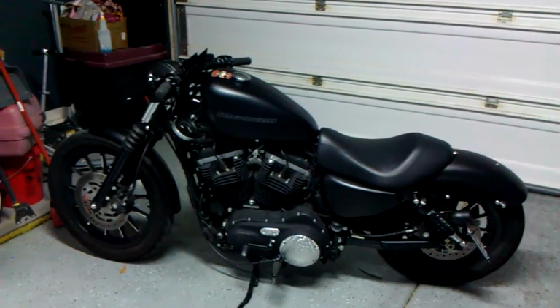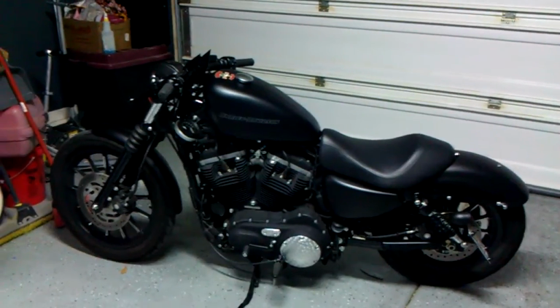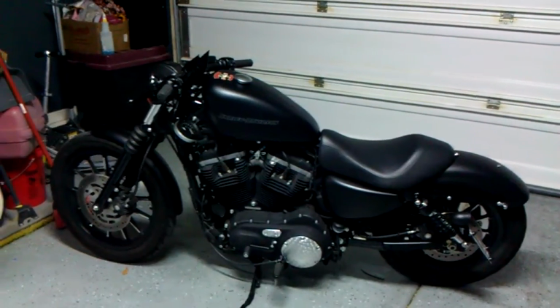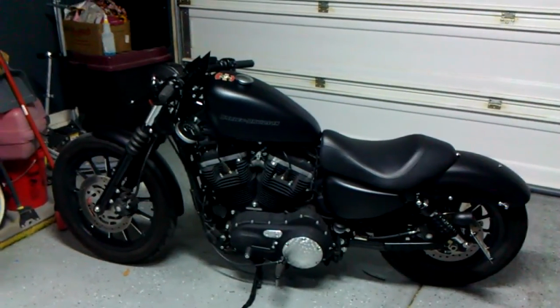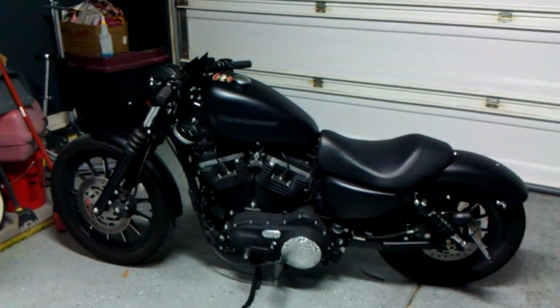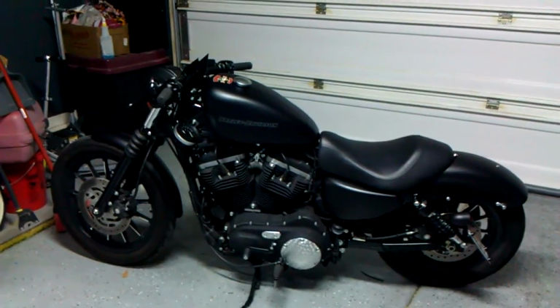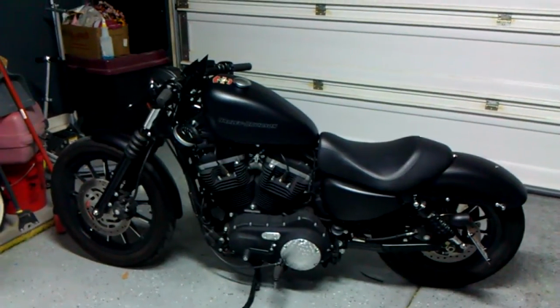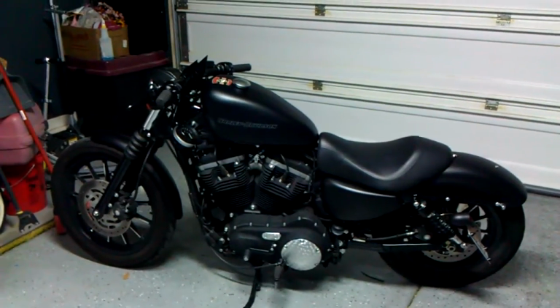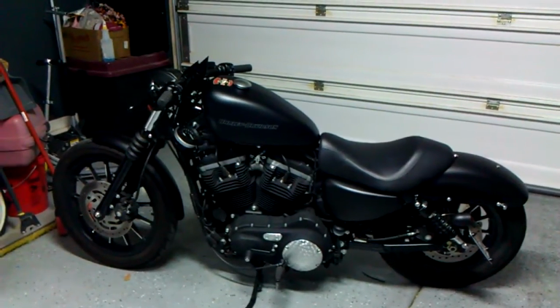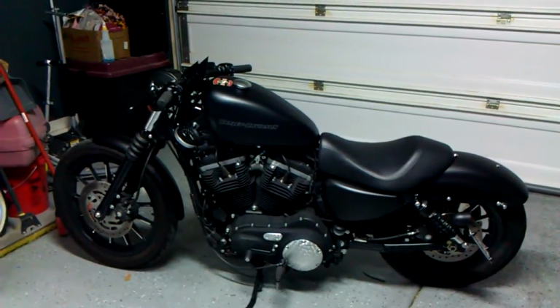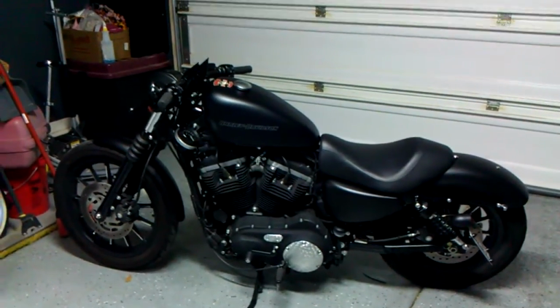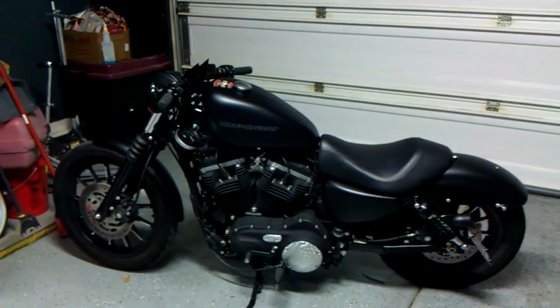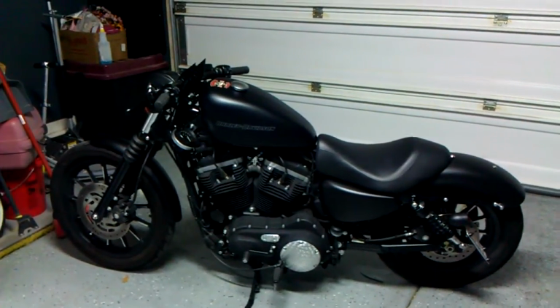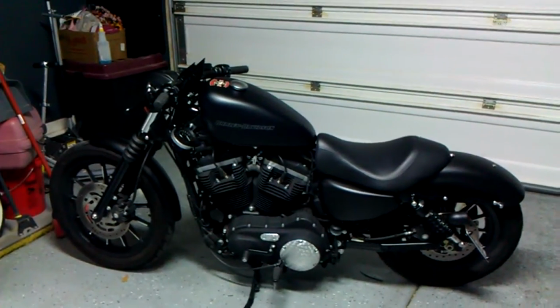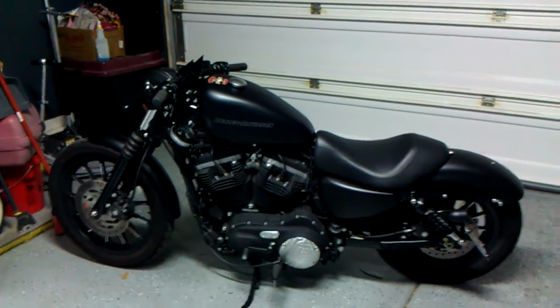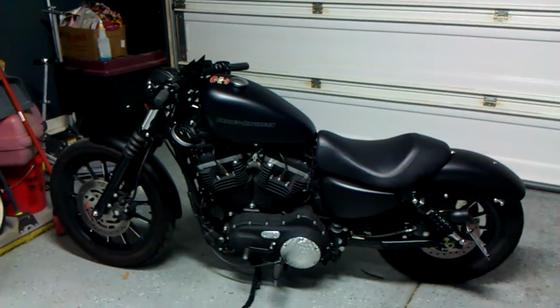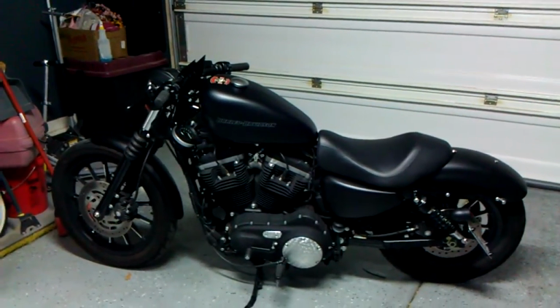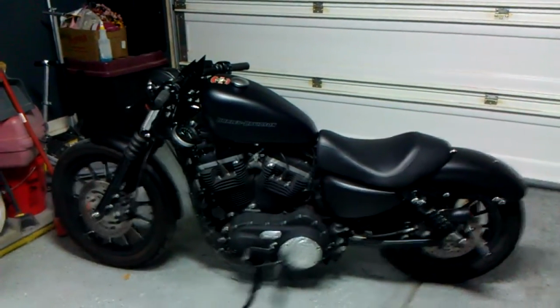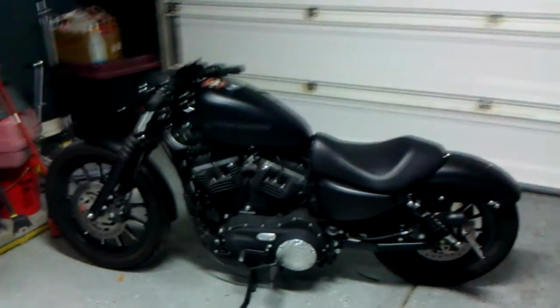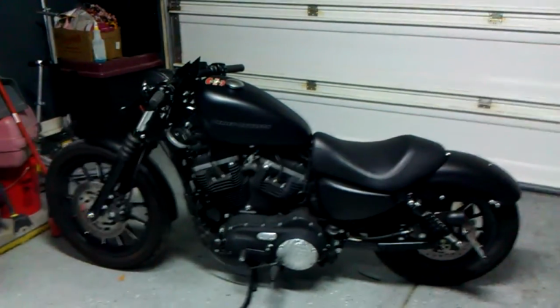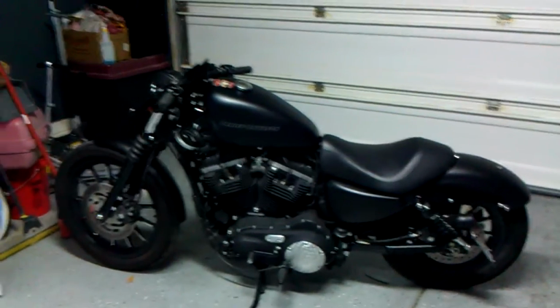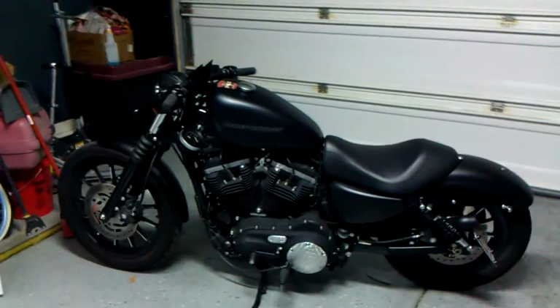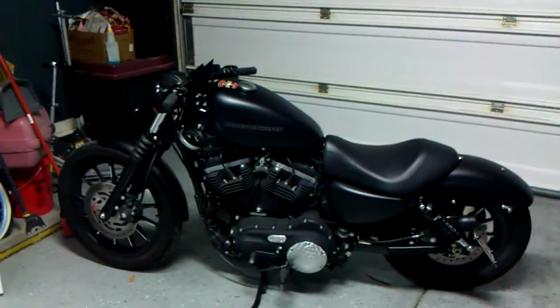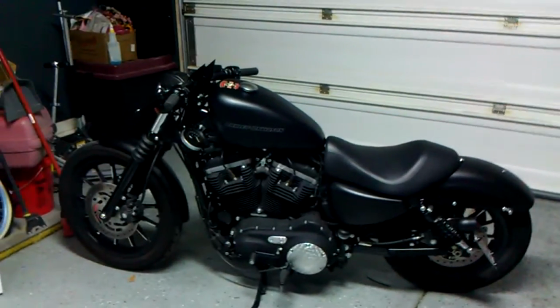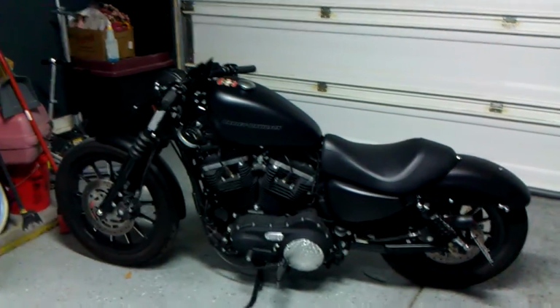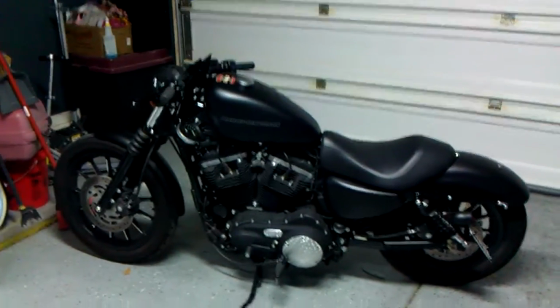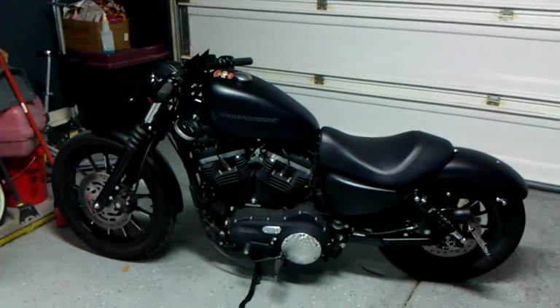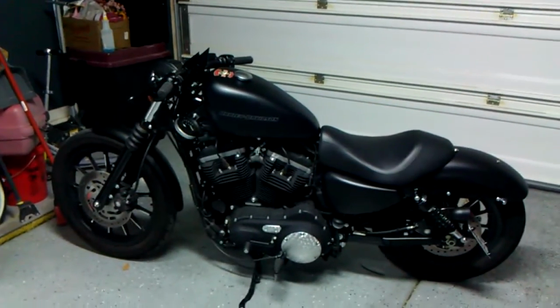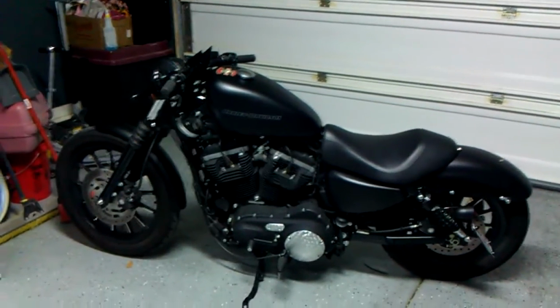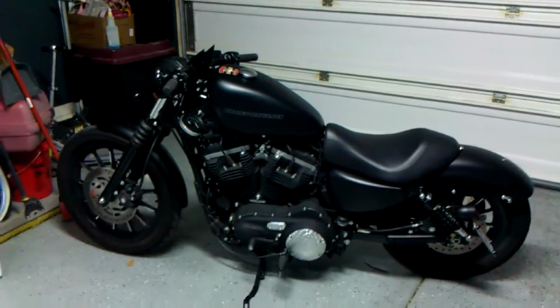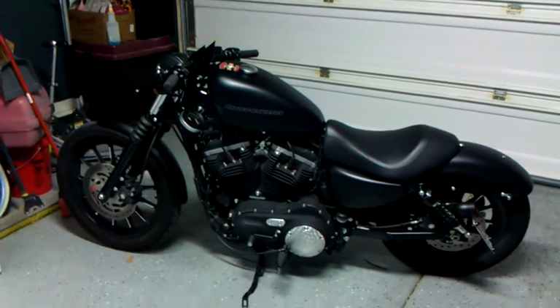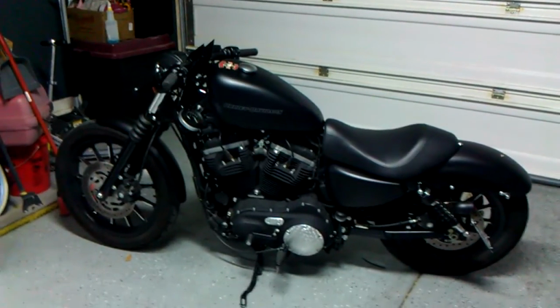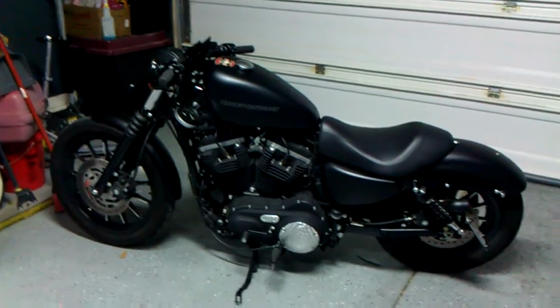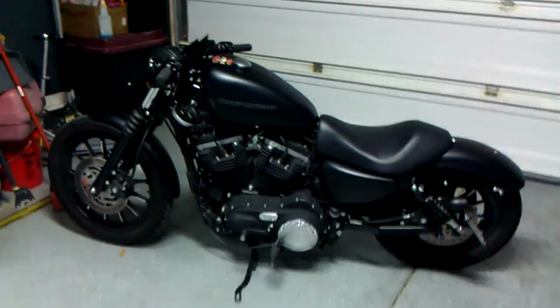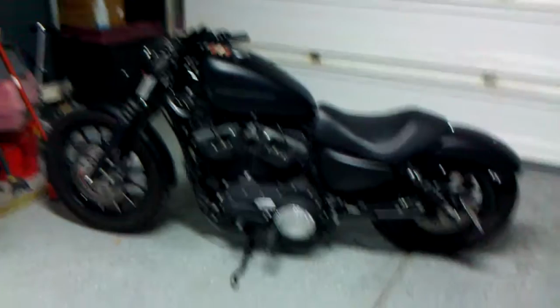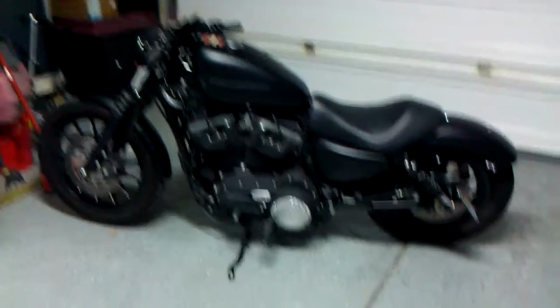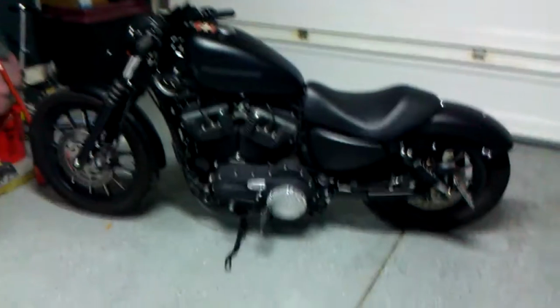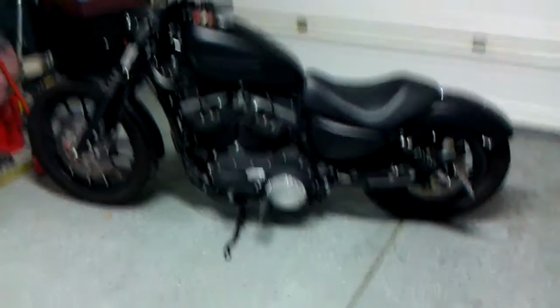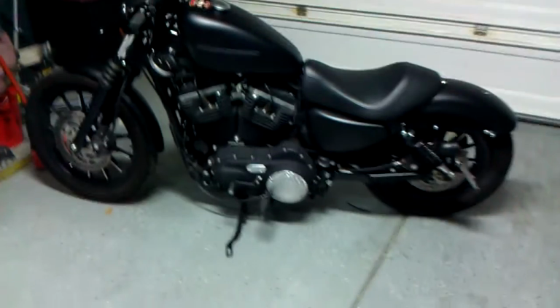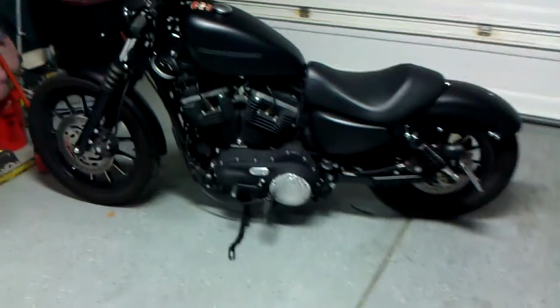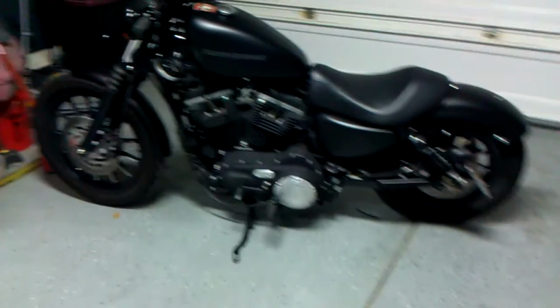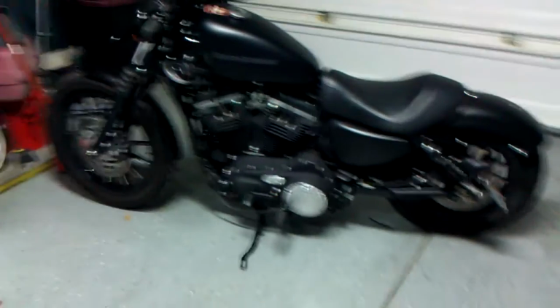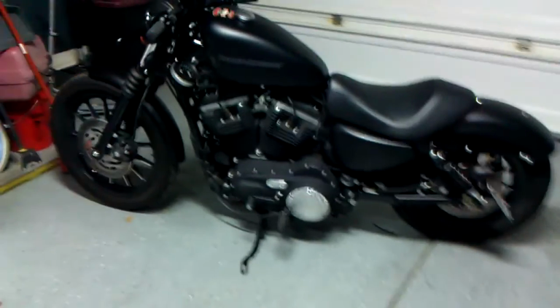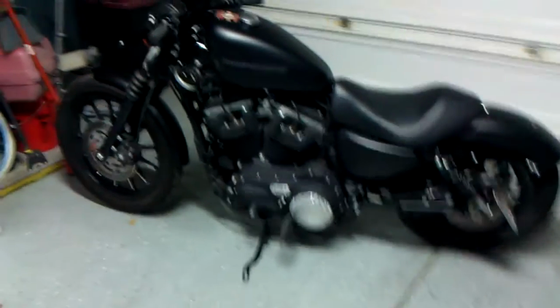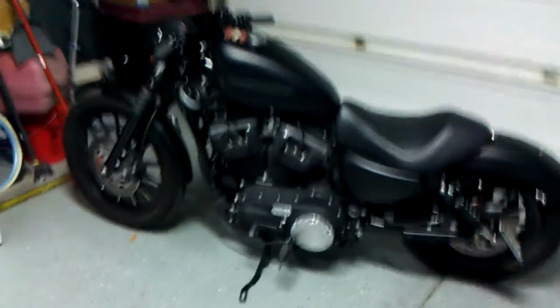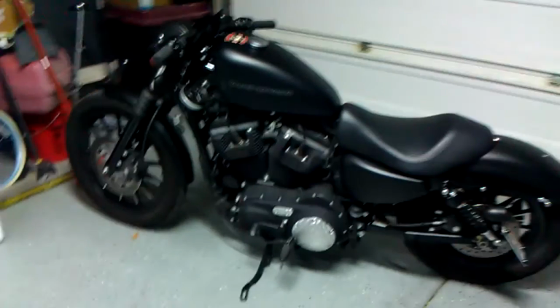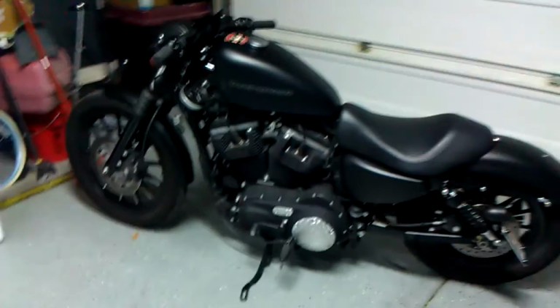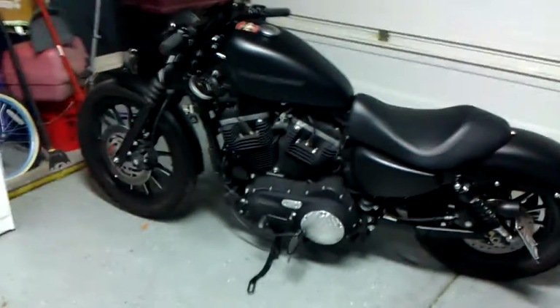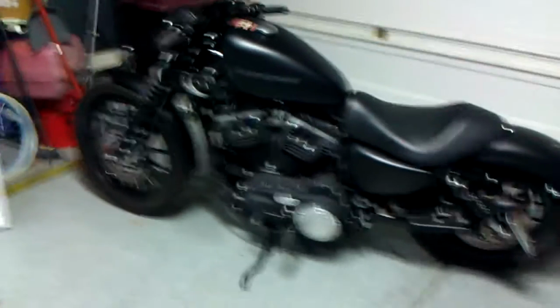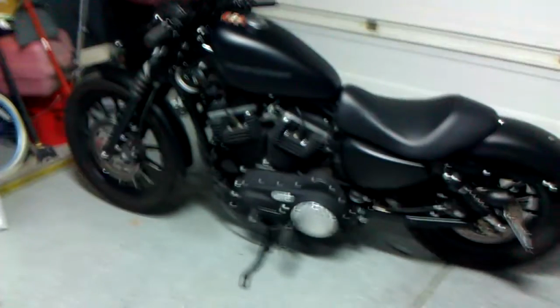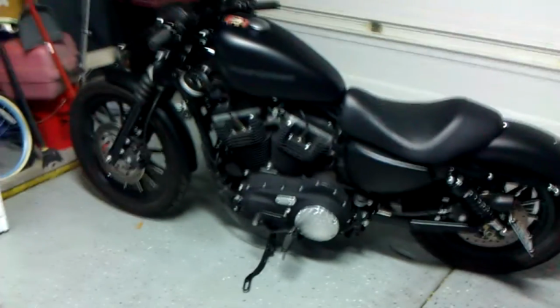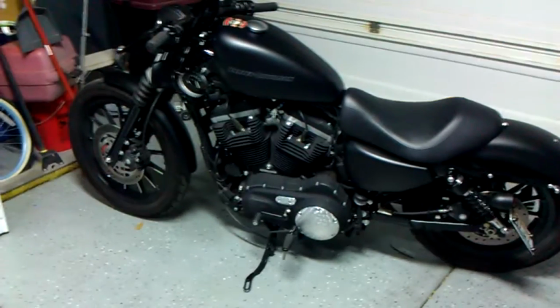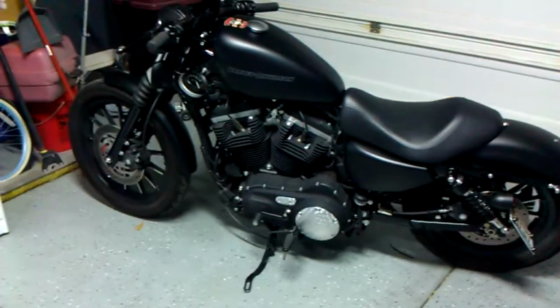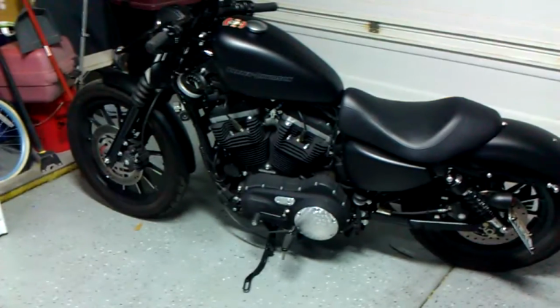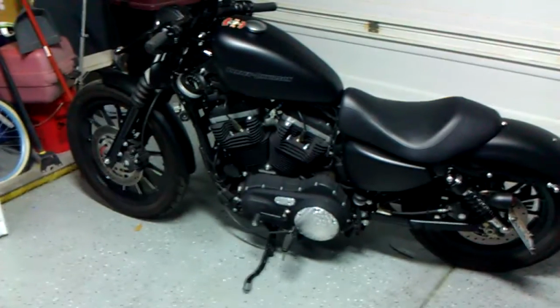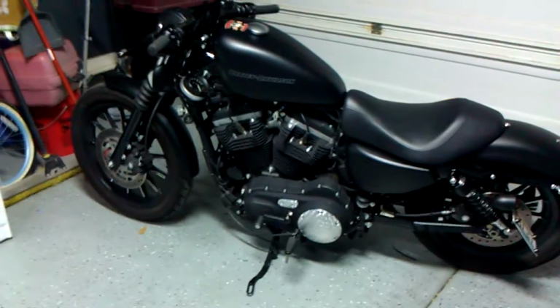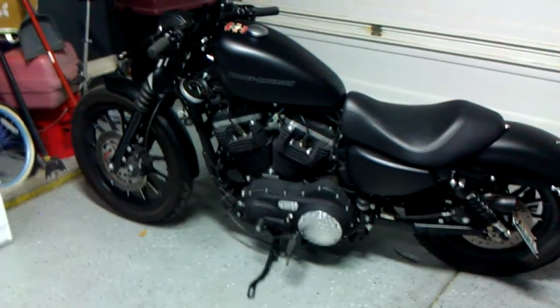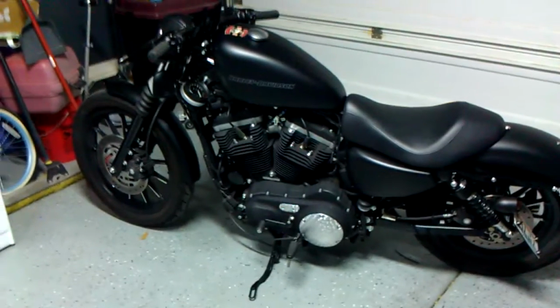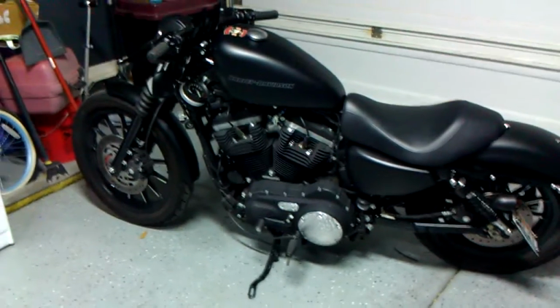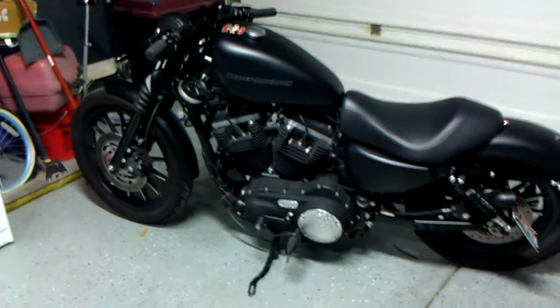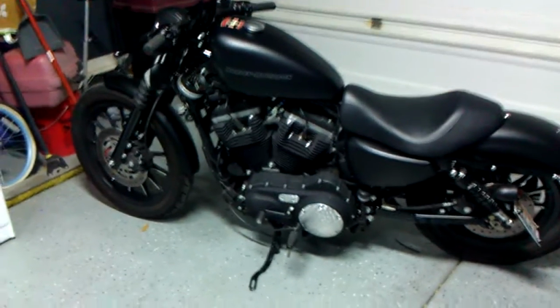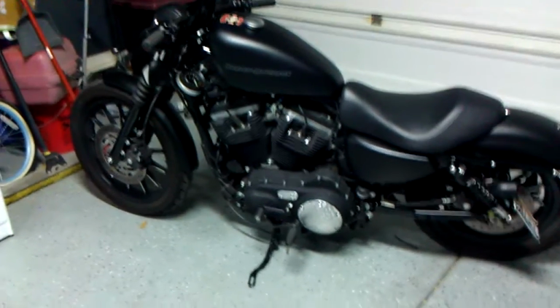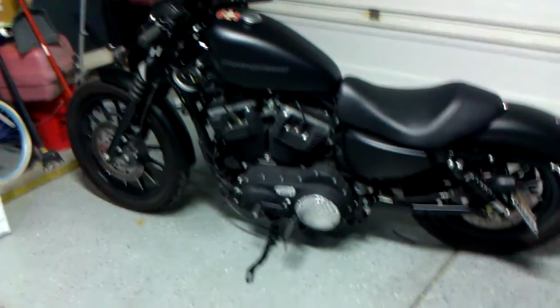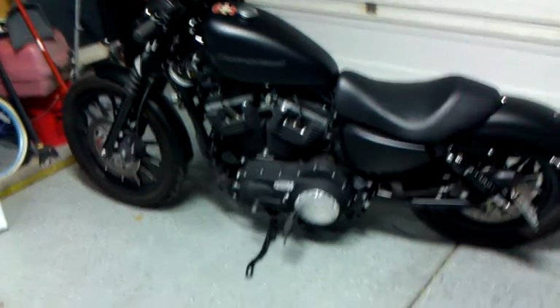So this is my 883. I get a bunch of compliments on it, so I figured I'd put a video on YouTube.